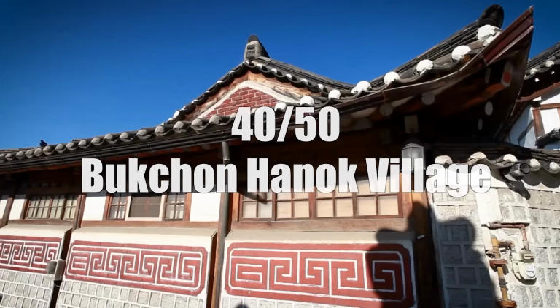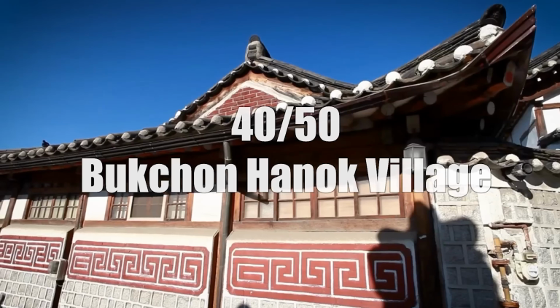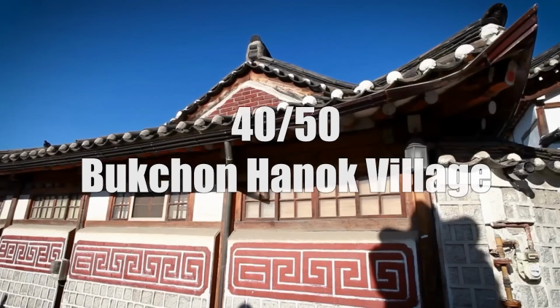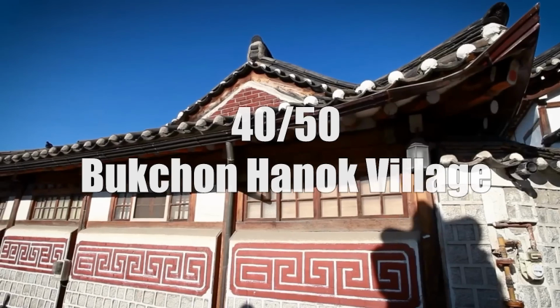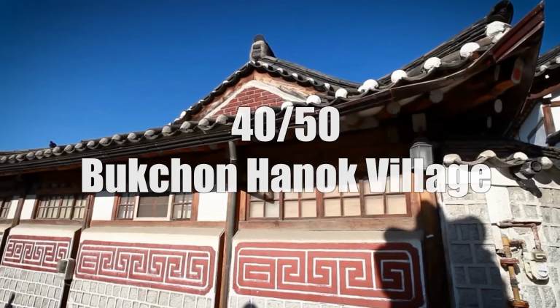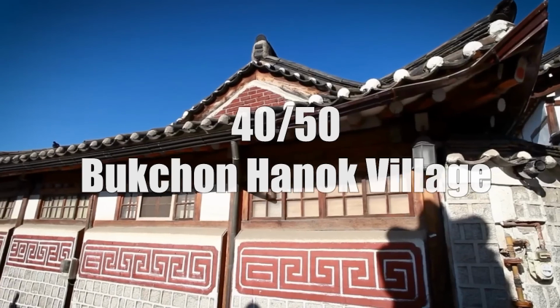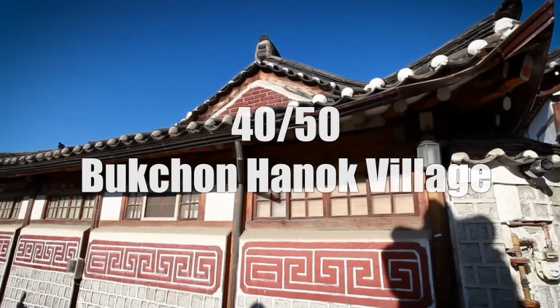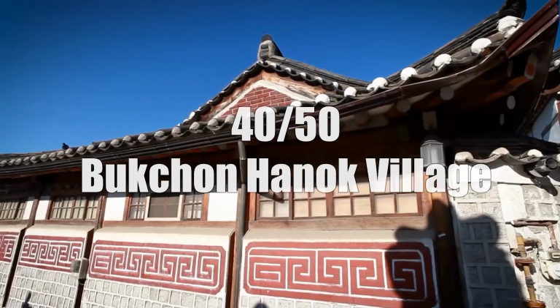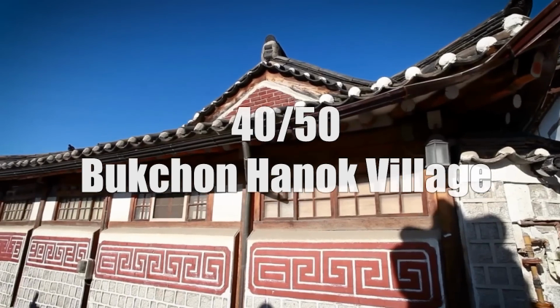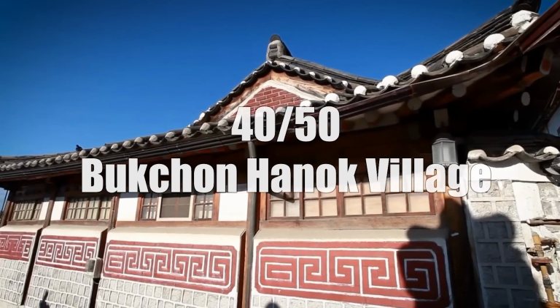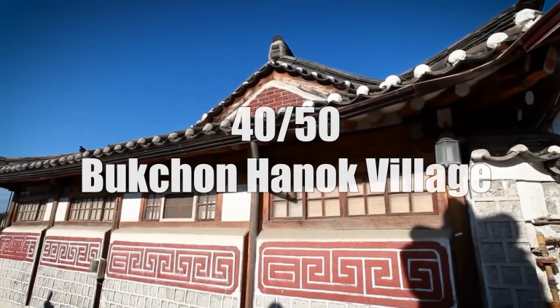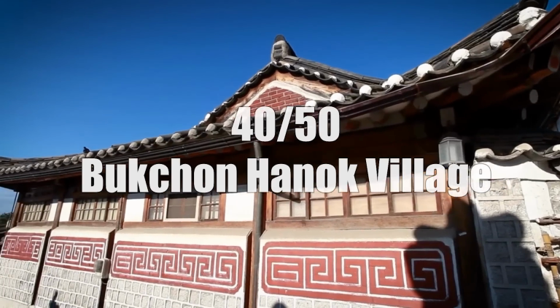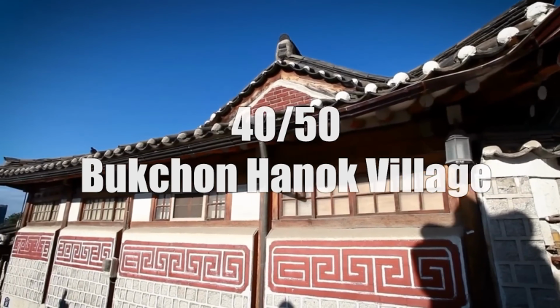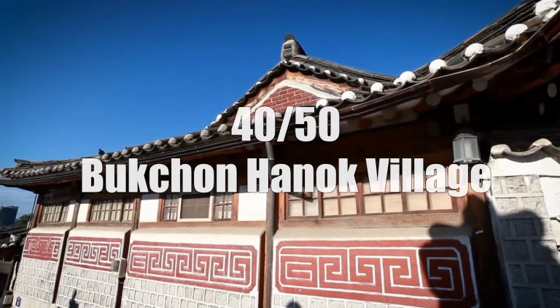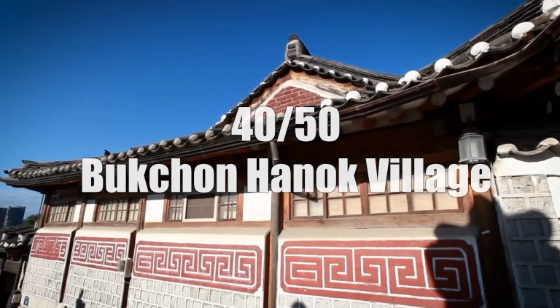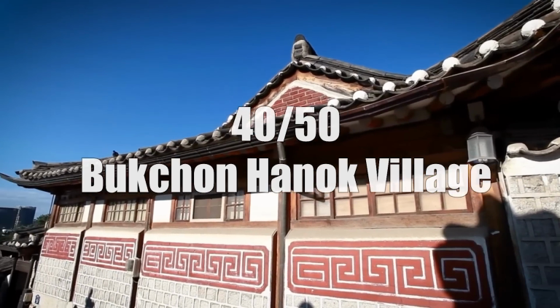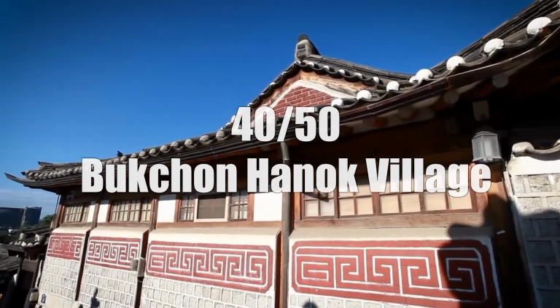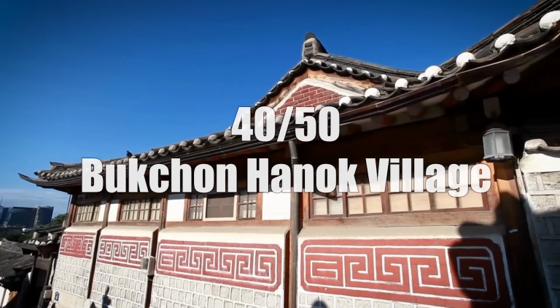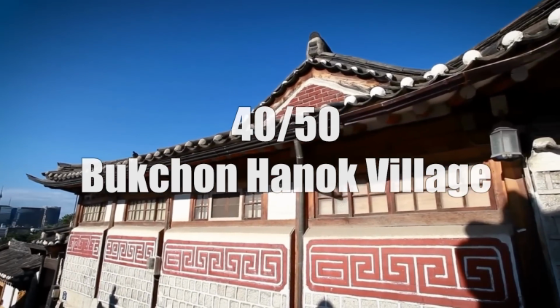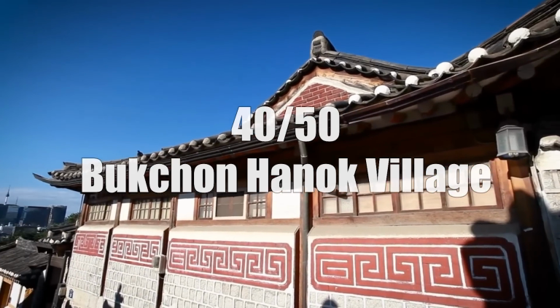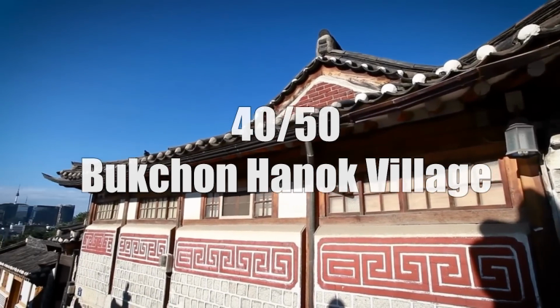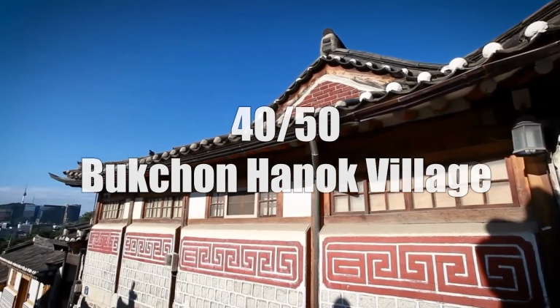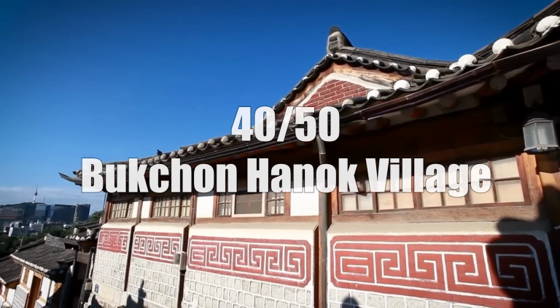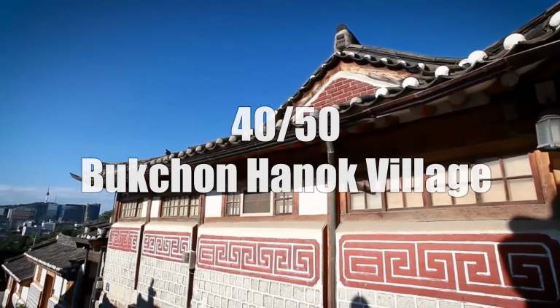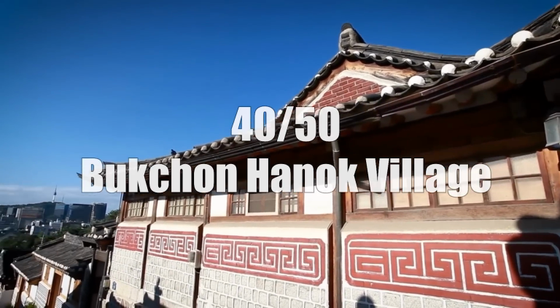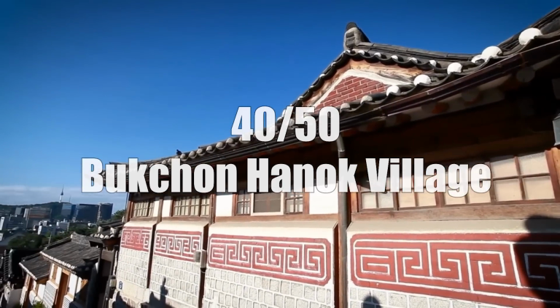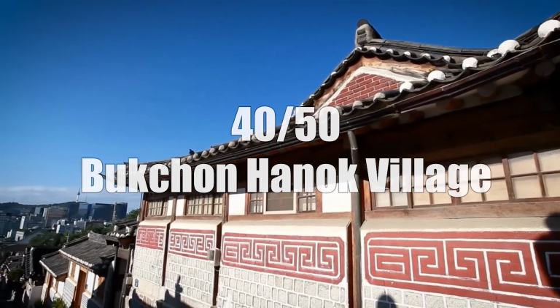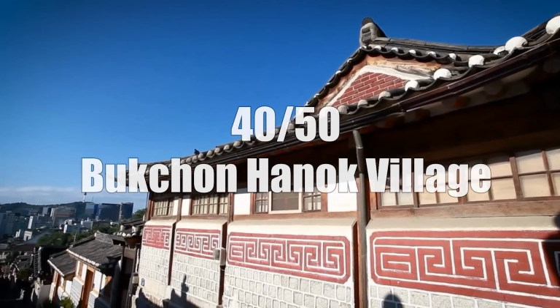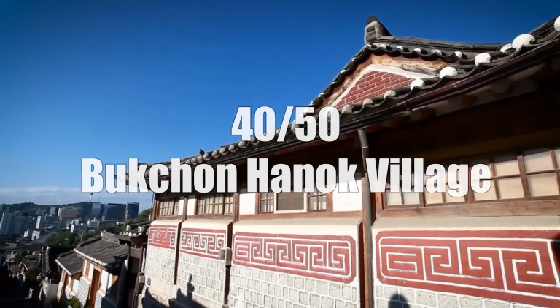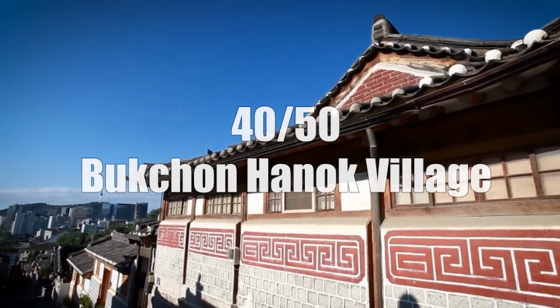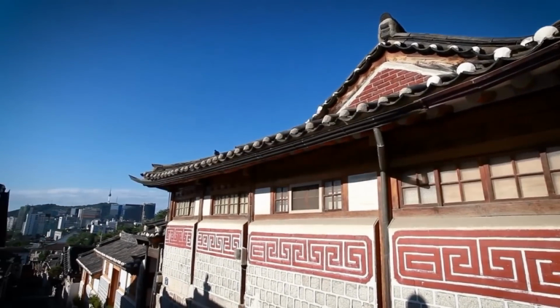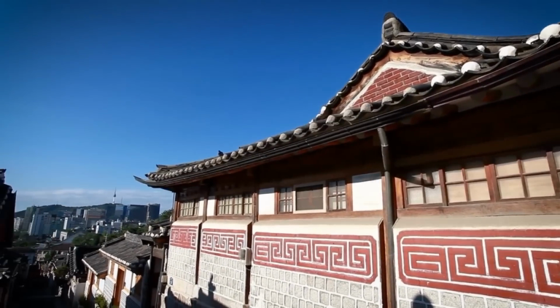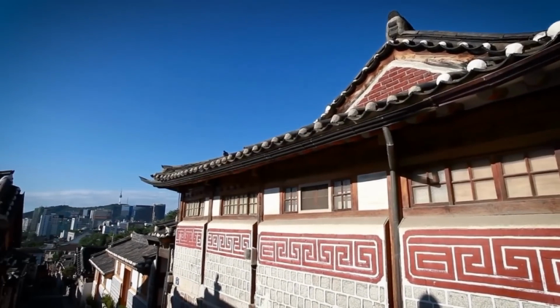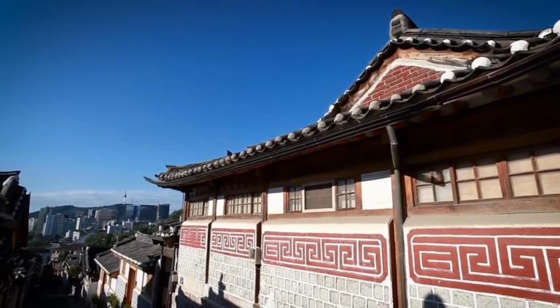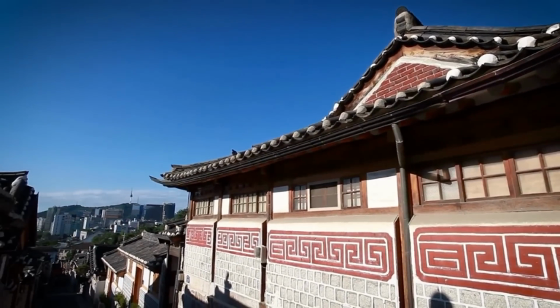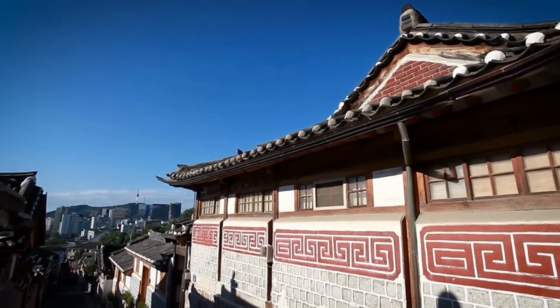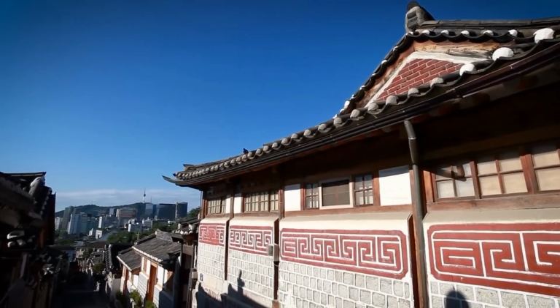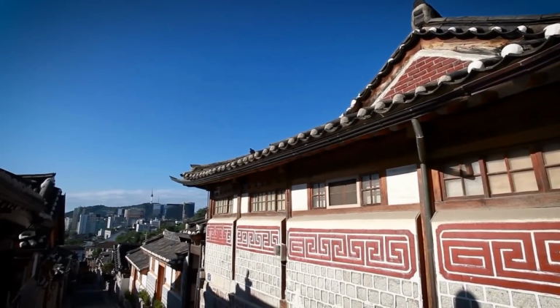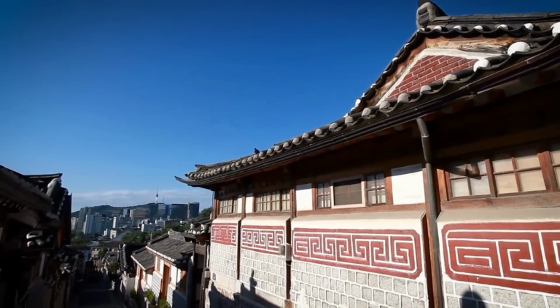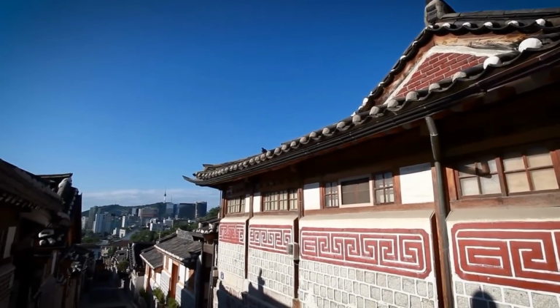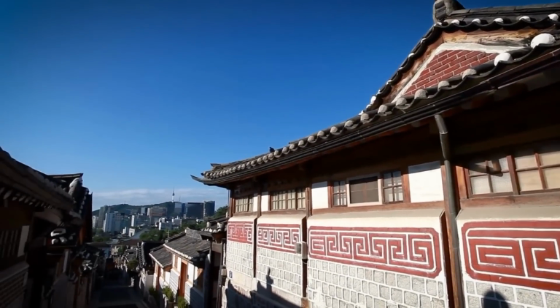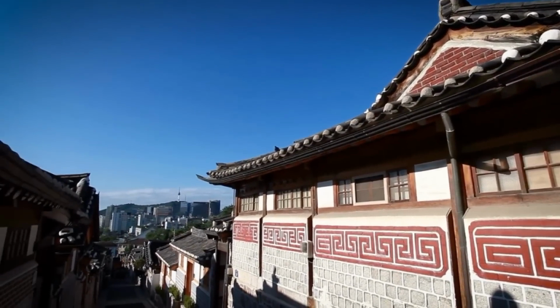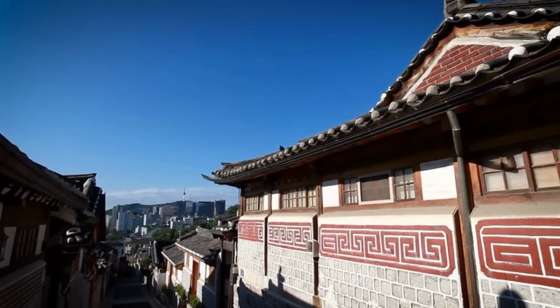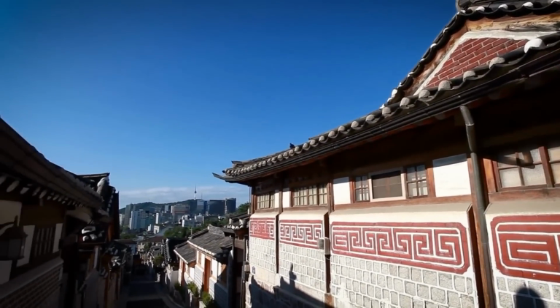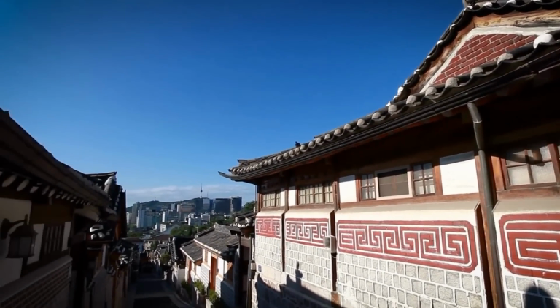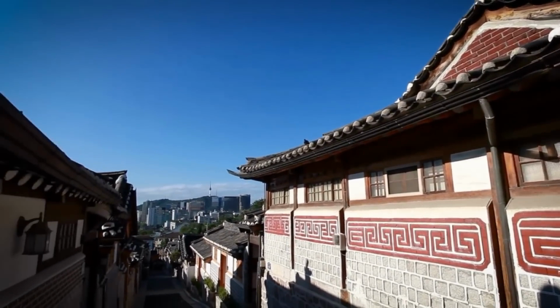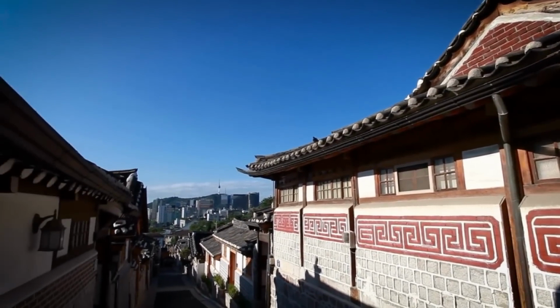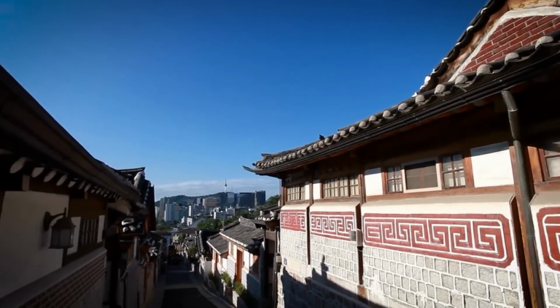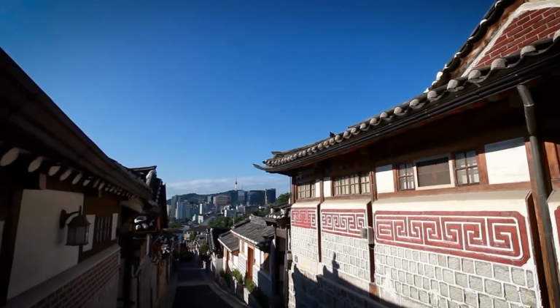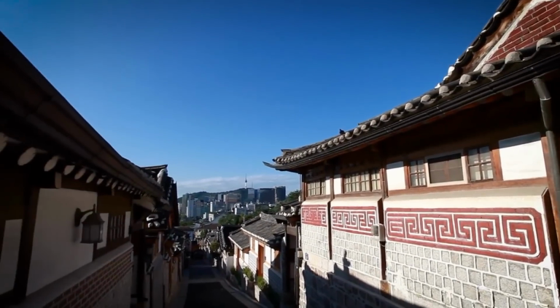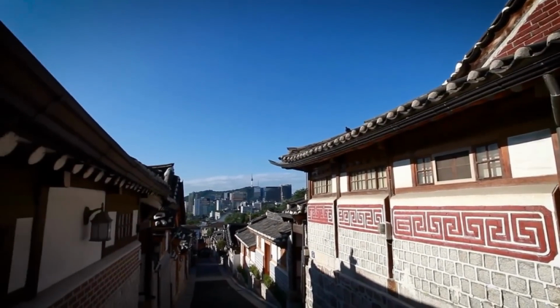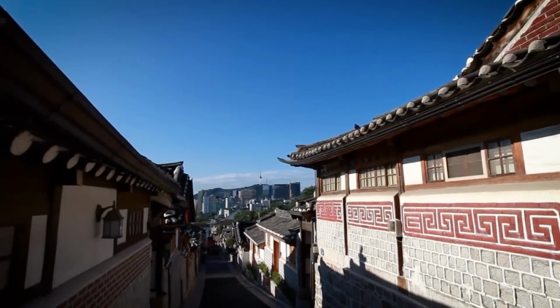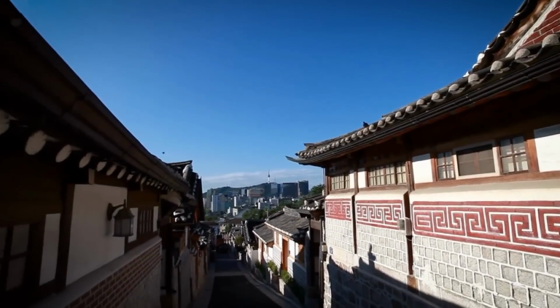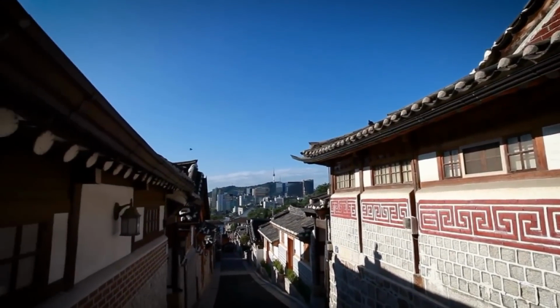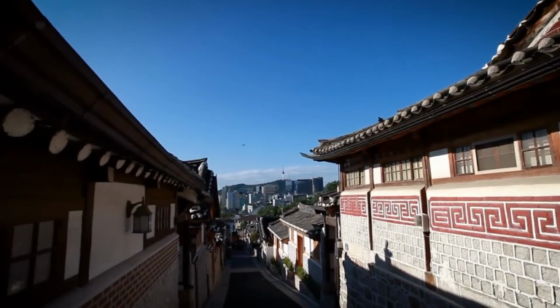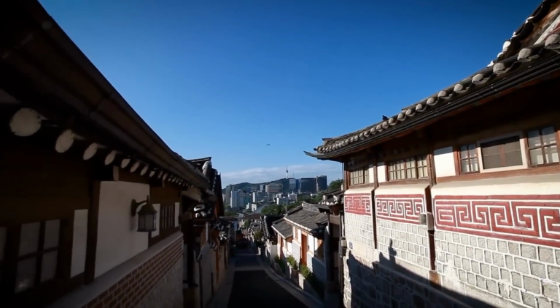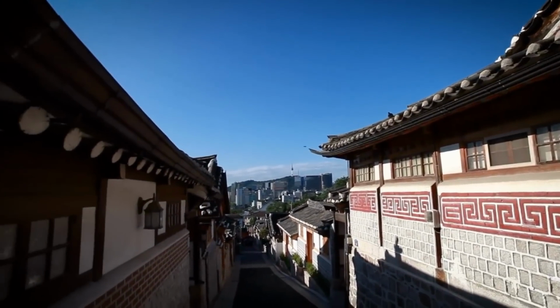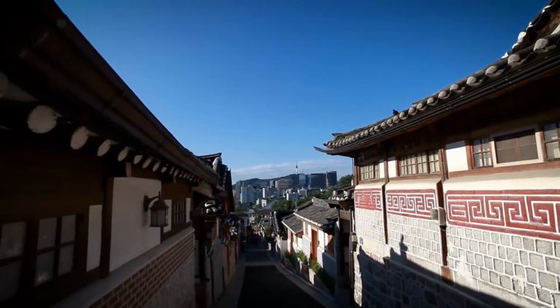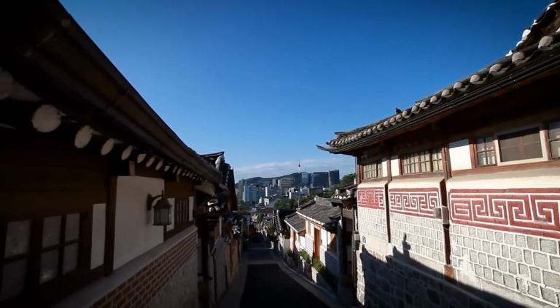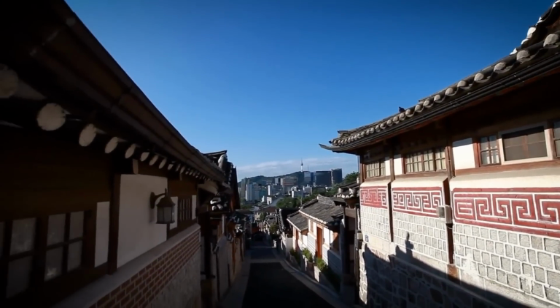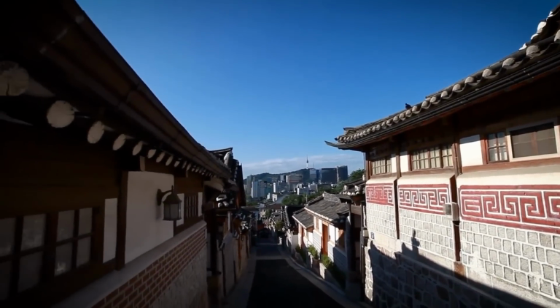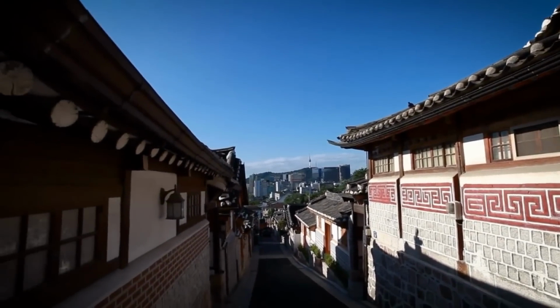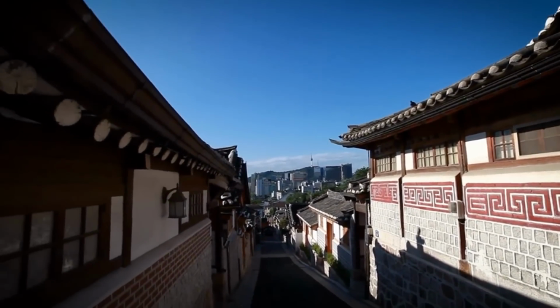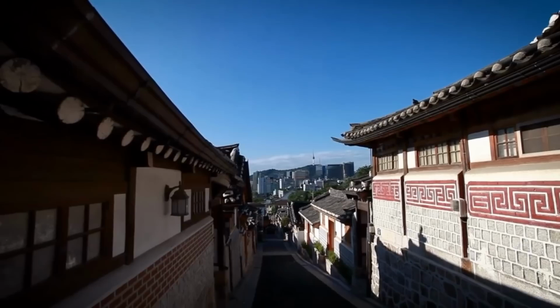Another iconic place that visitors always flock to is the Bukchon Hanok Village — the perfect place for some great Instagram shots.